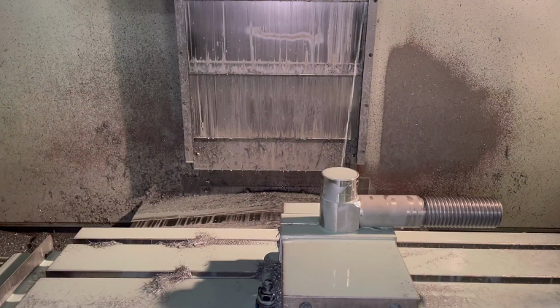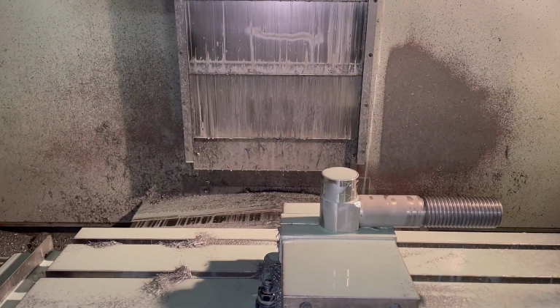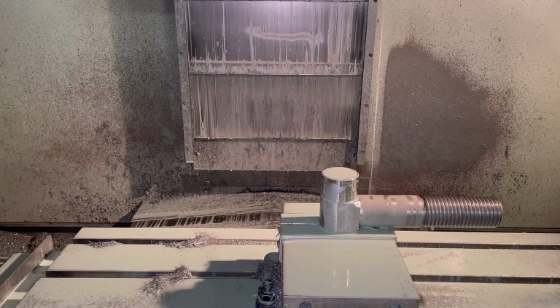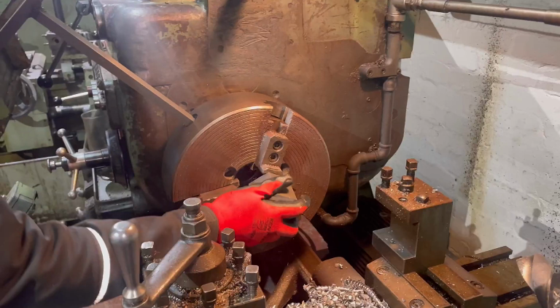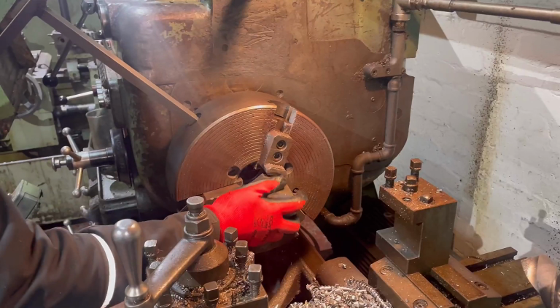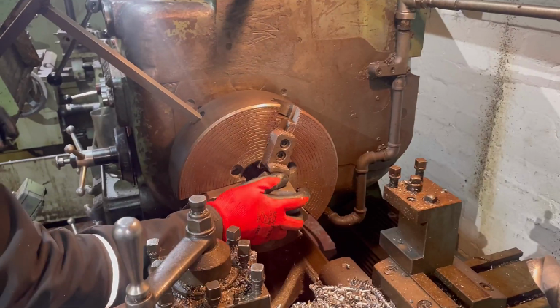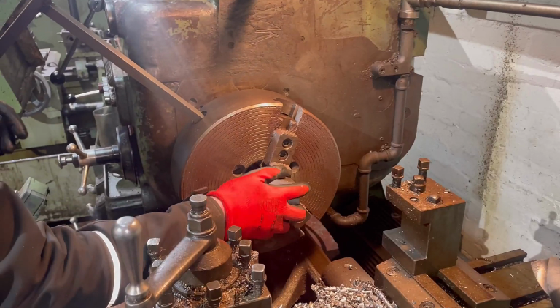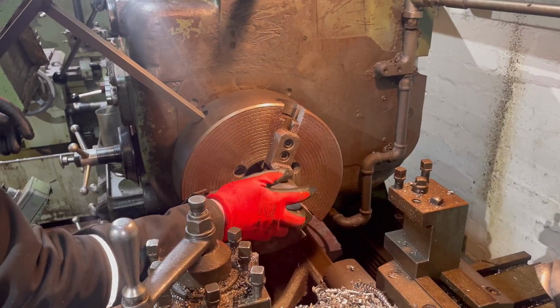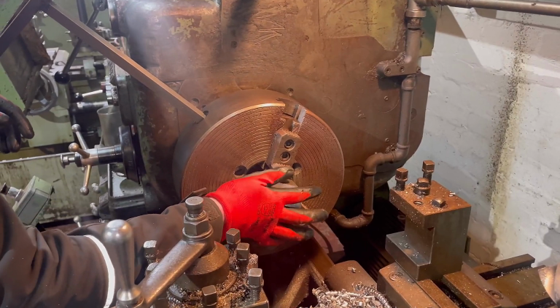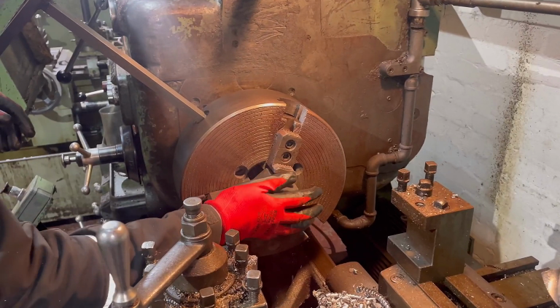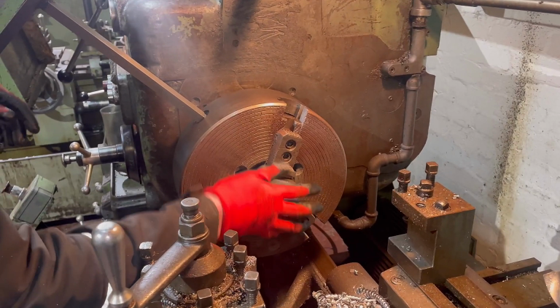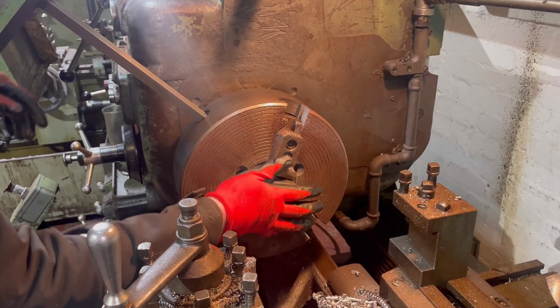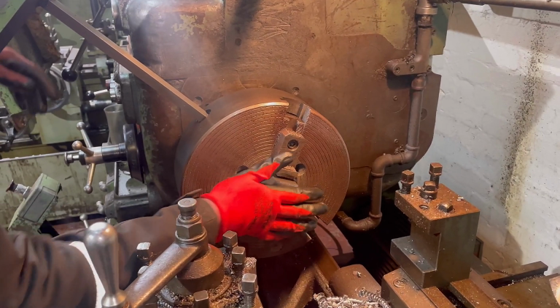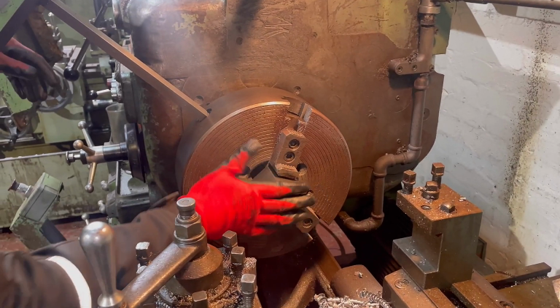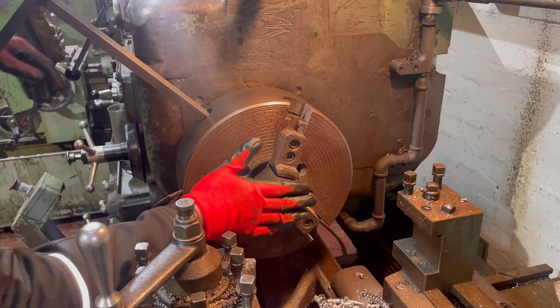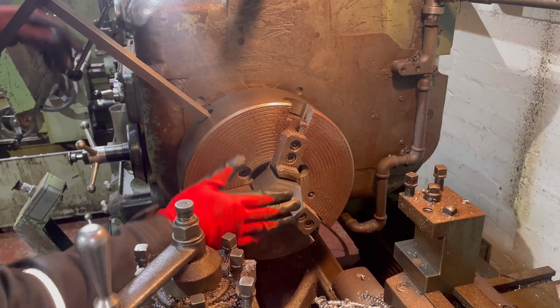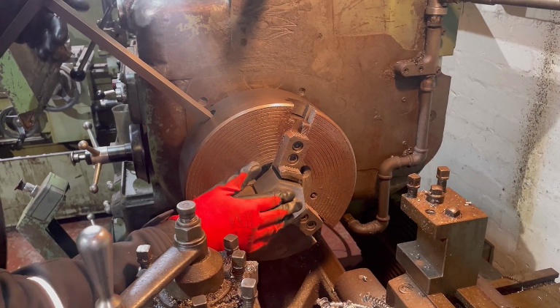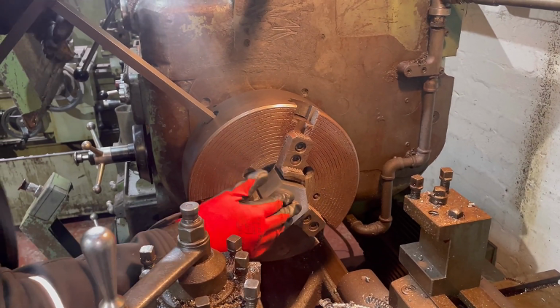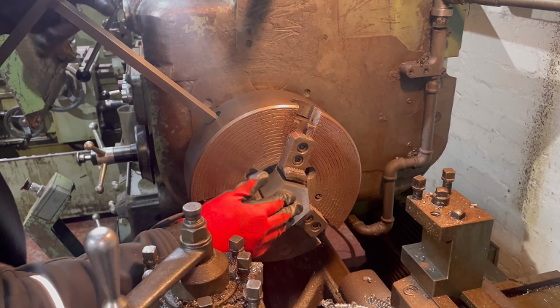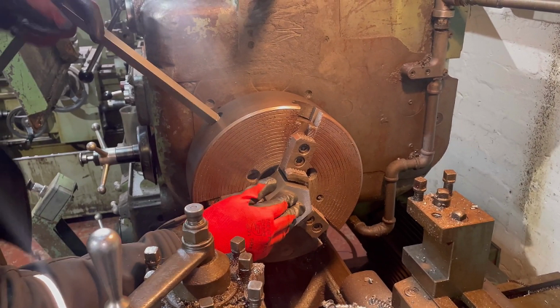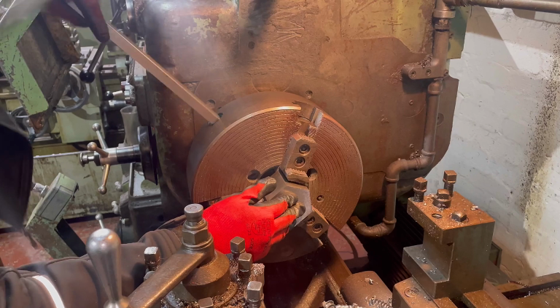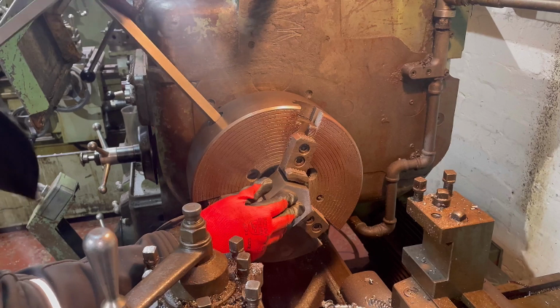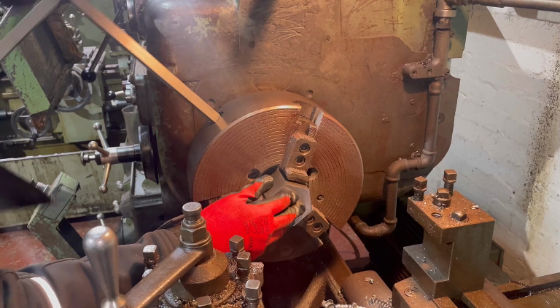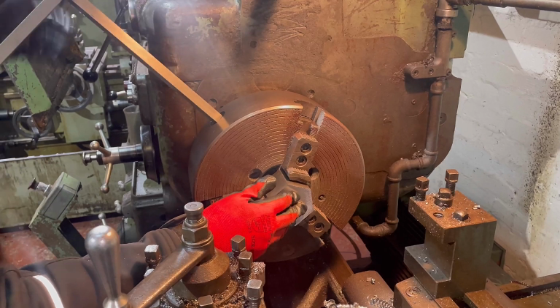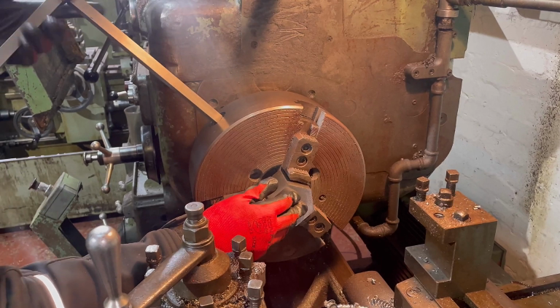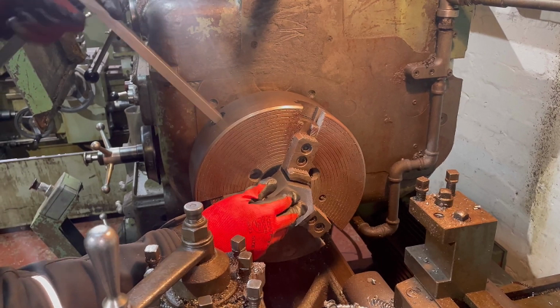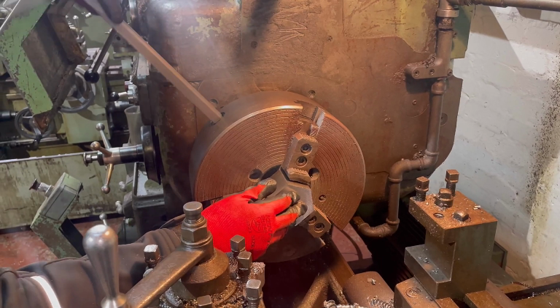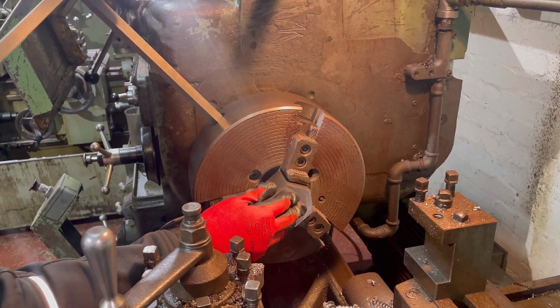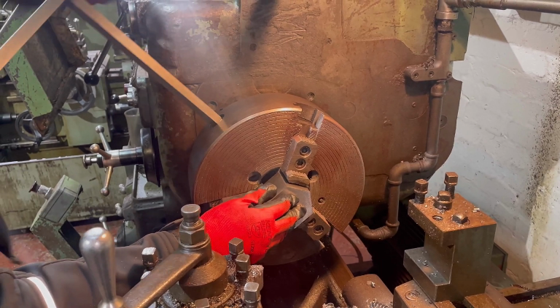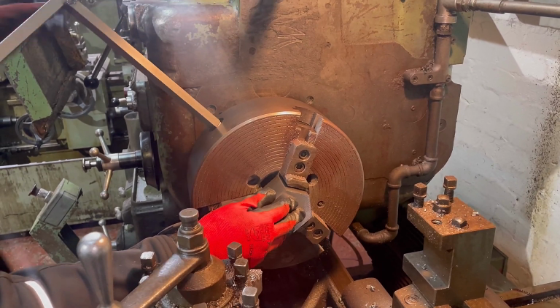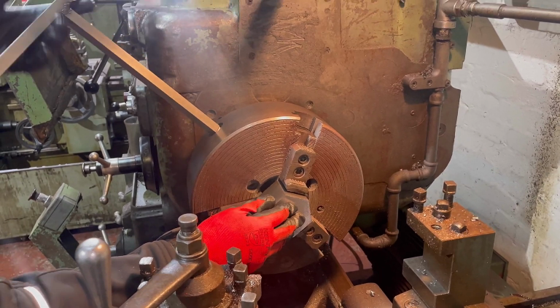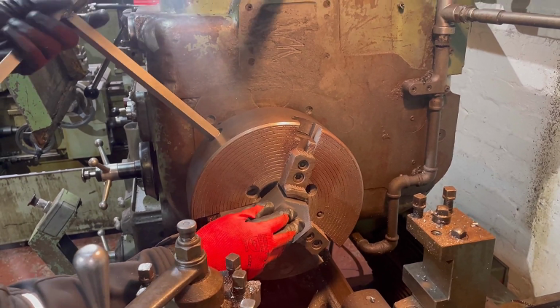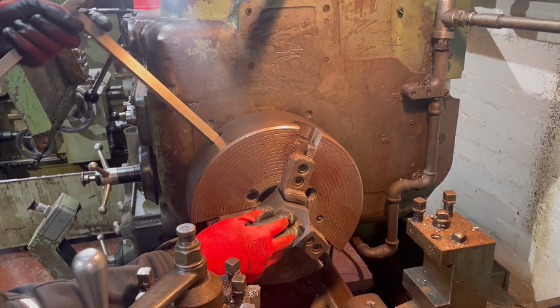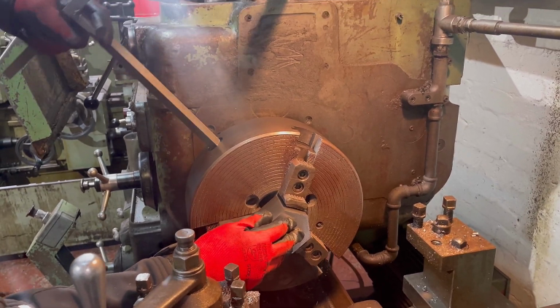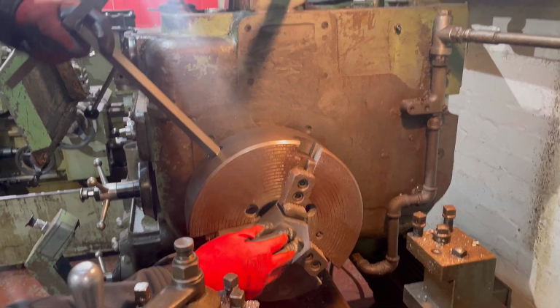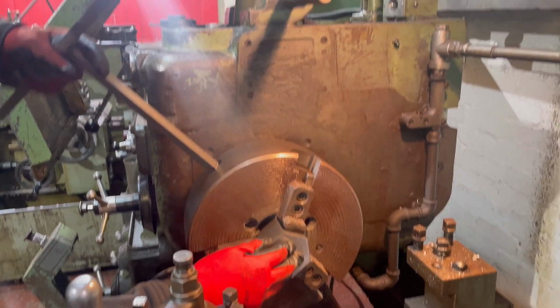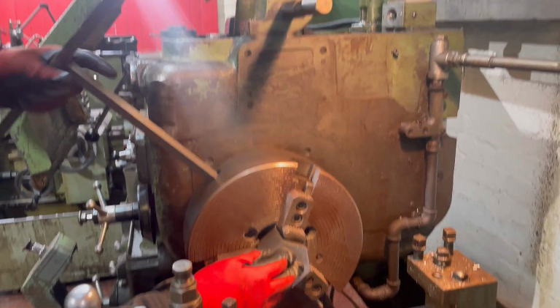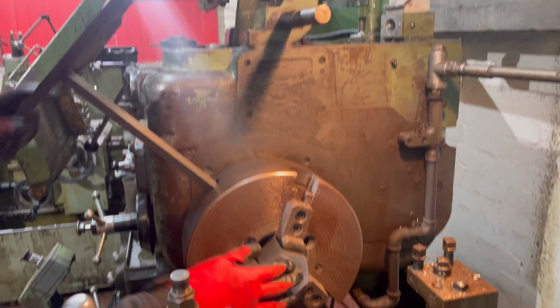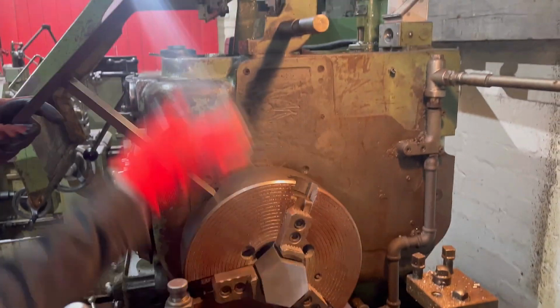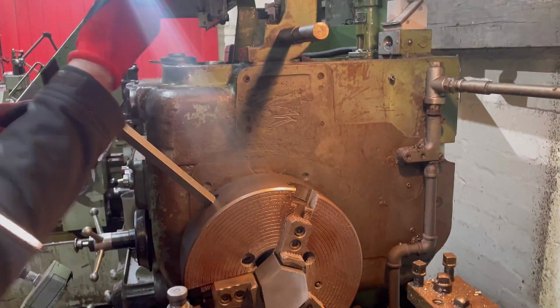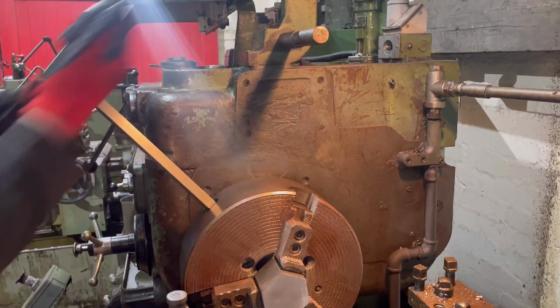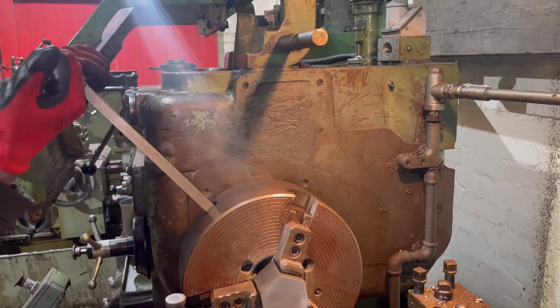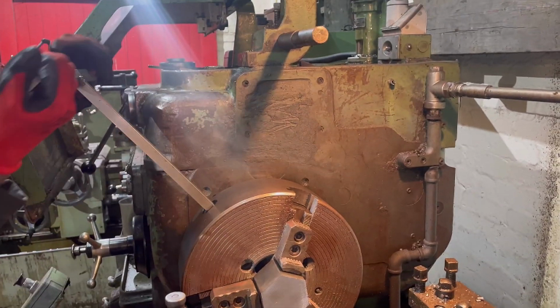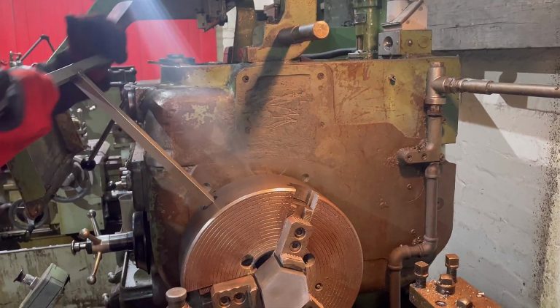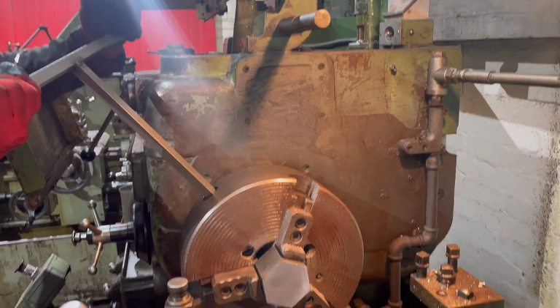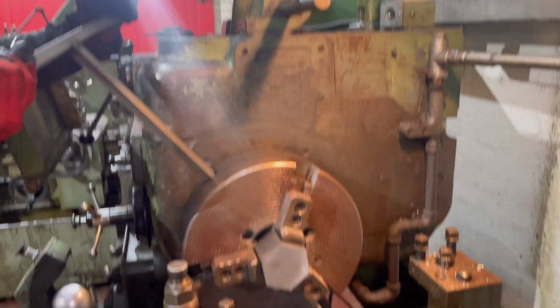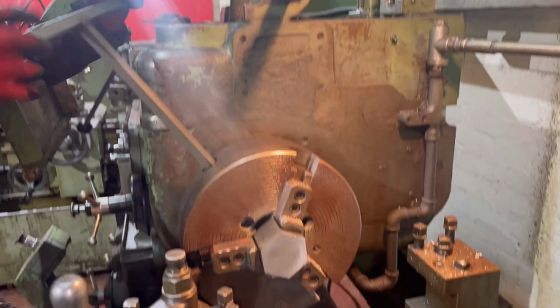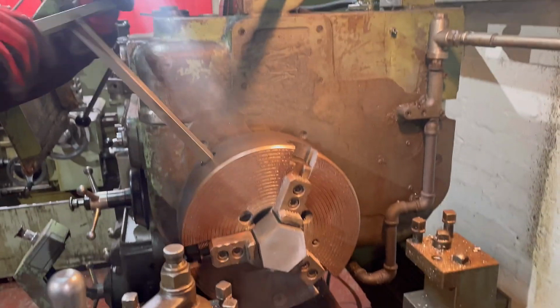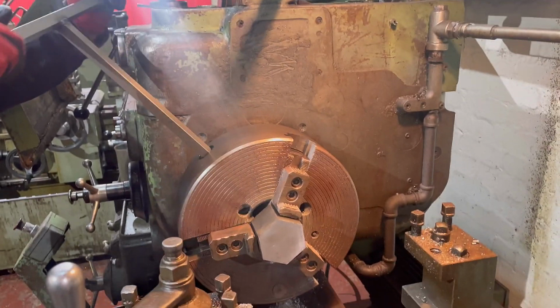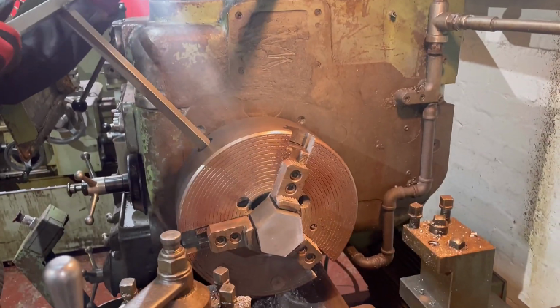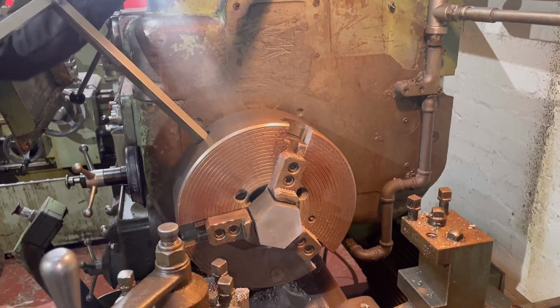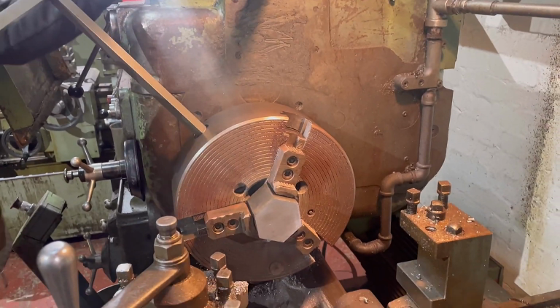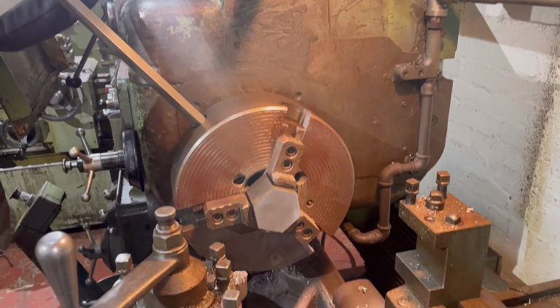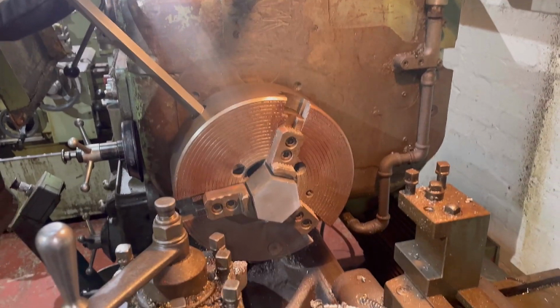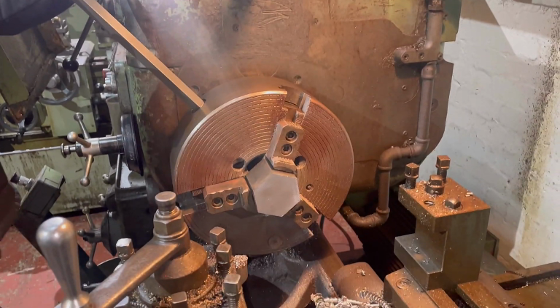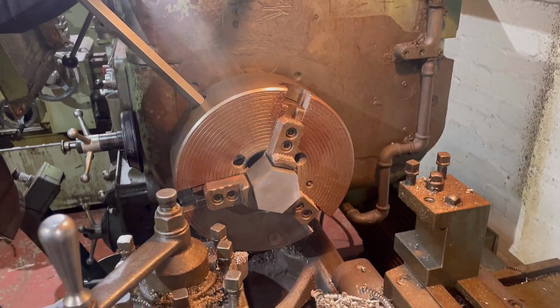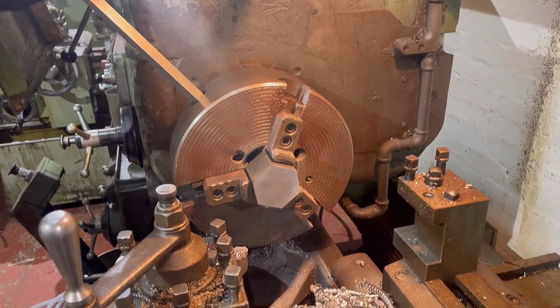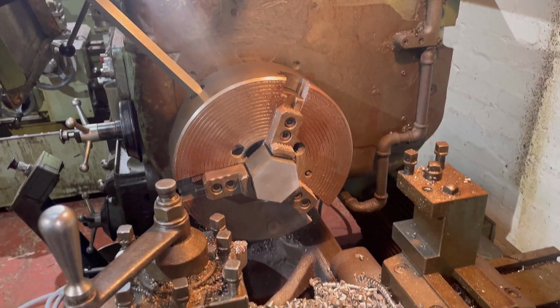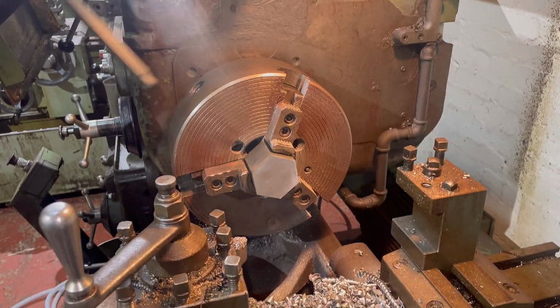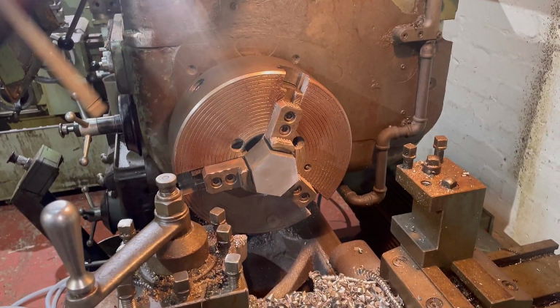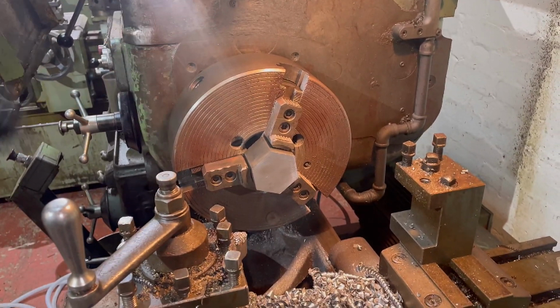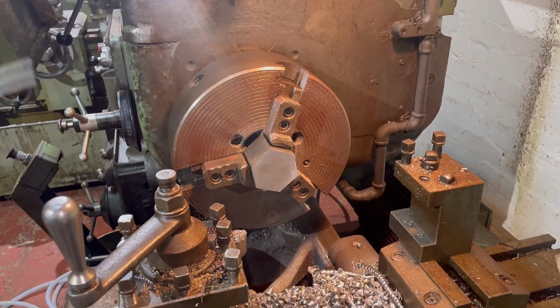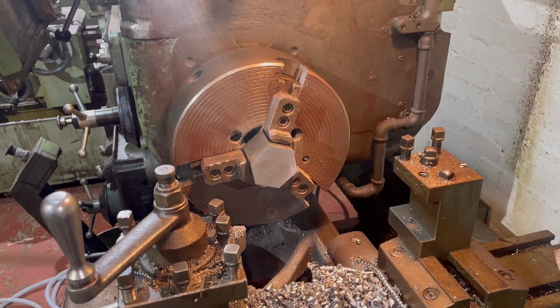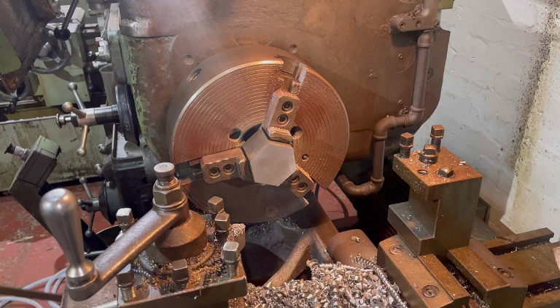Now we're going to move on to the nut. We are going to start off by facing up, then we're going to pilot drill and then drill it so it's all ready to get bored out.